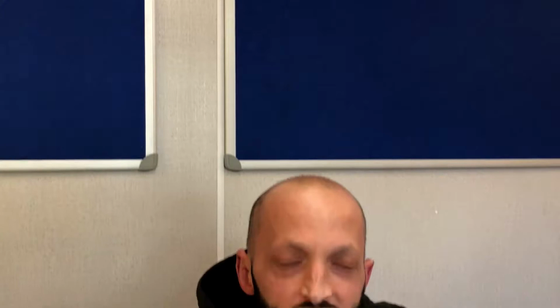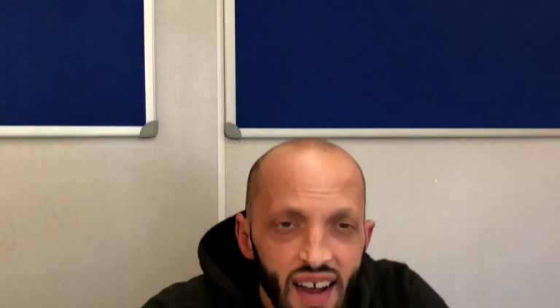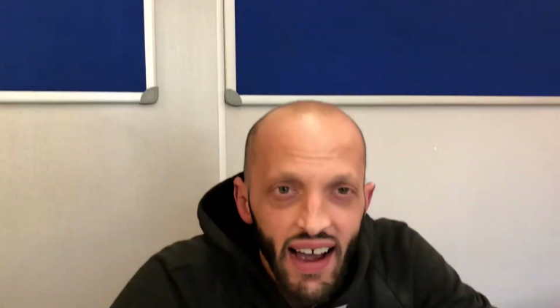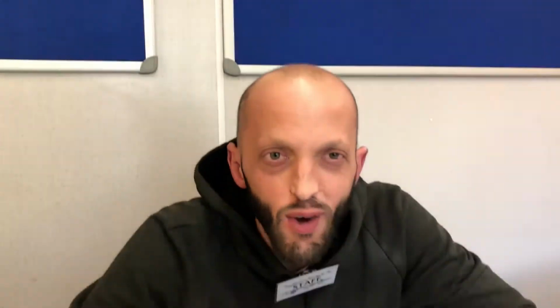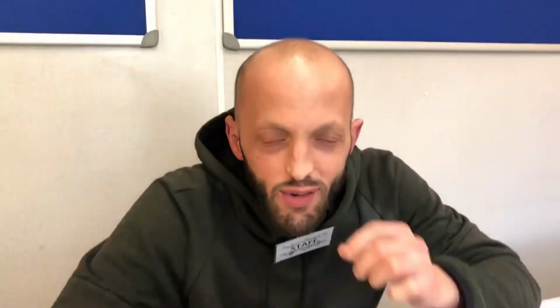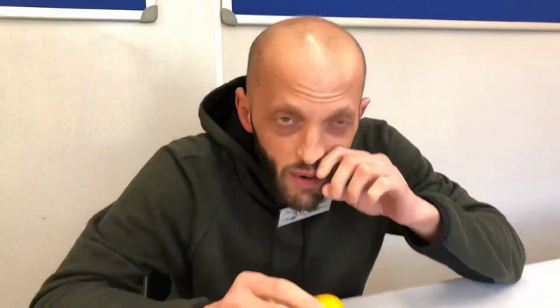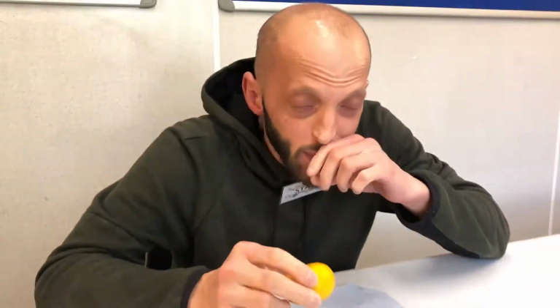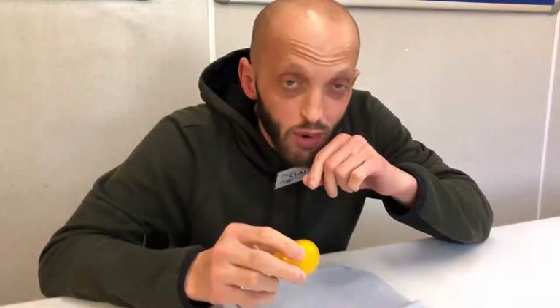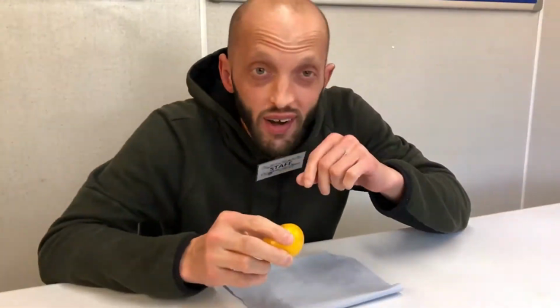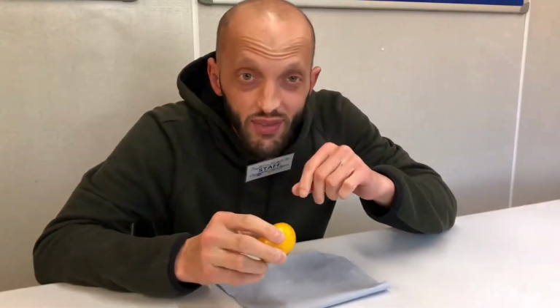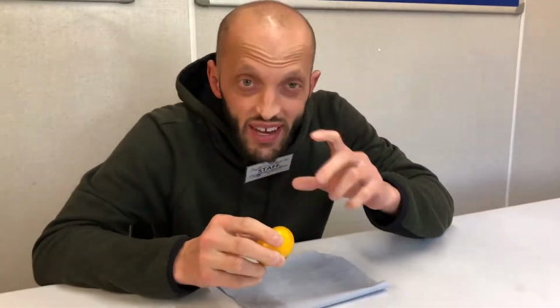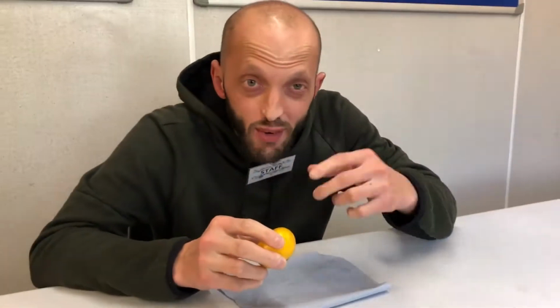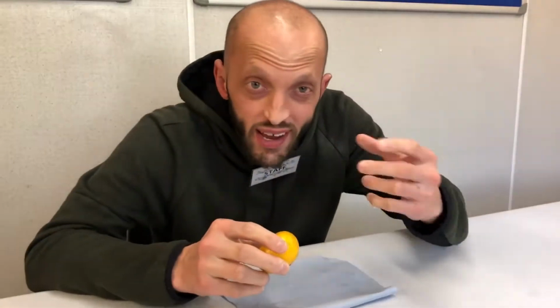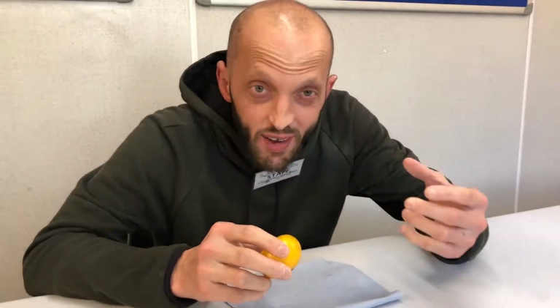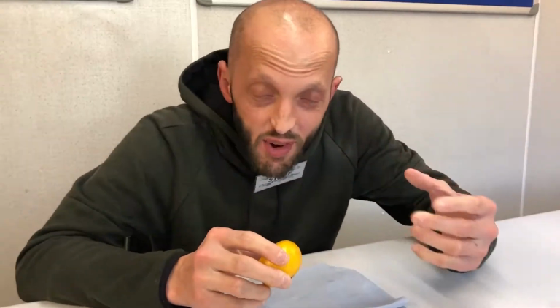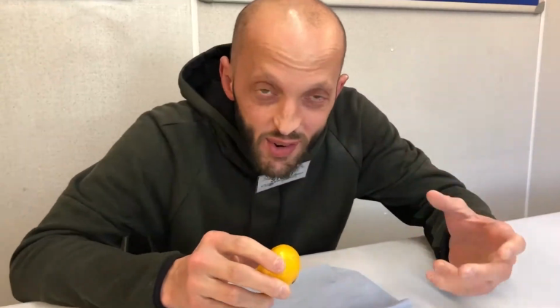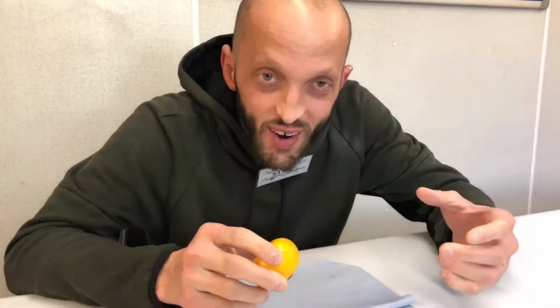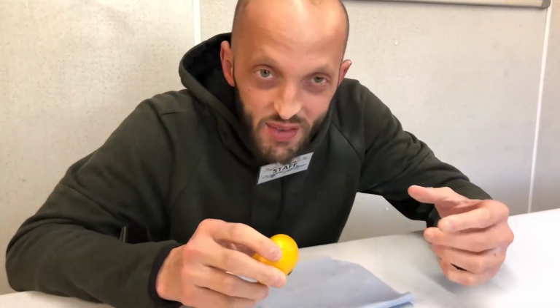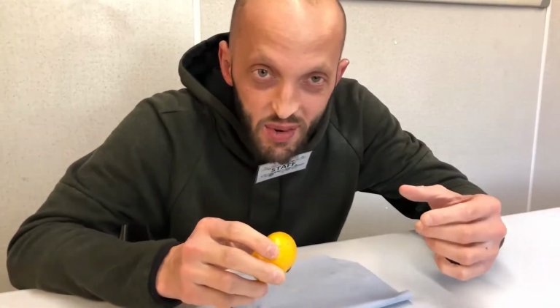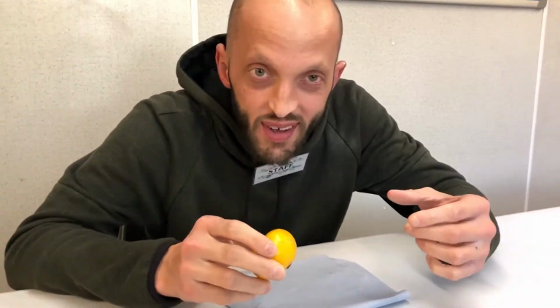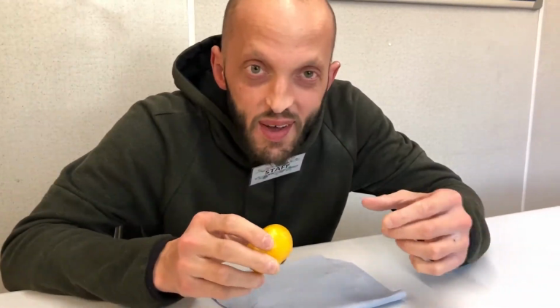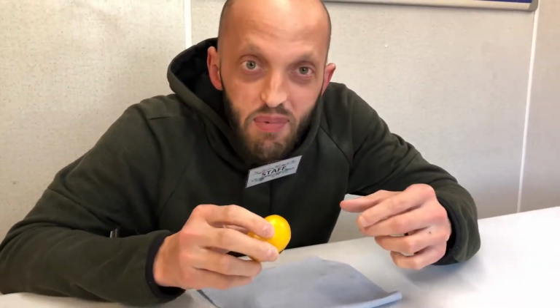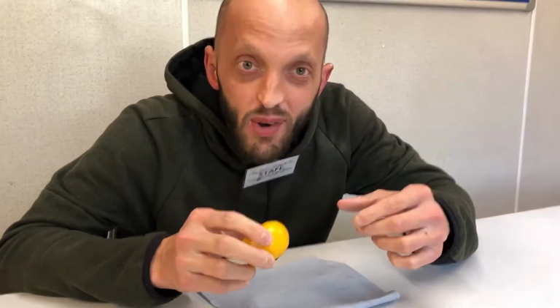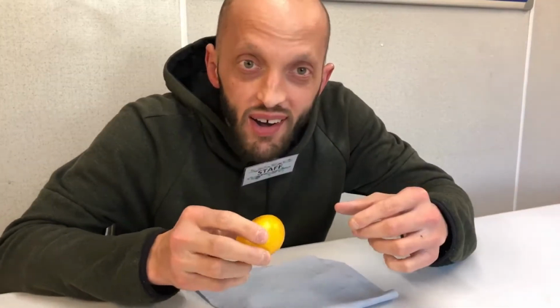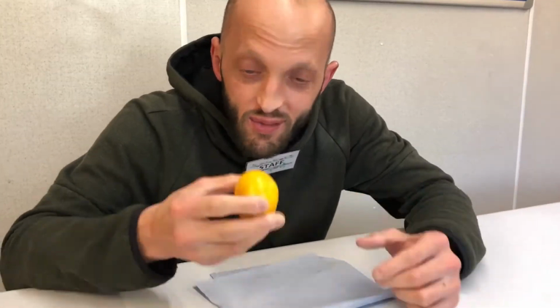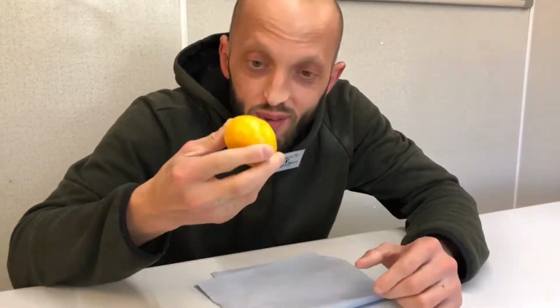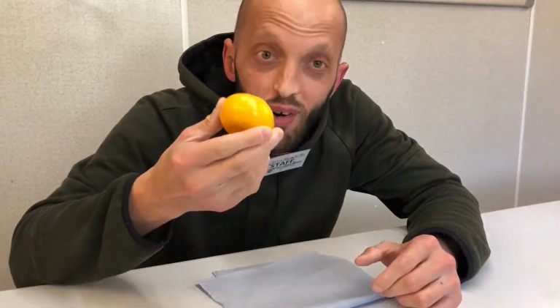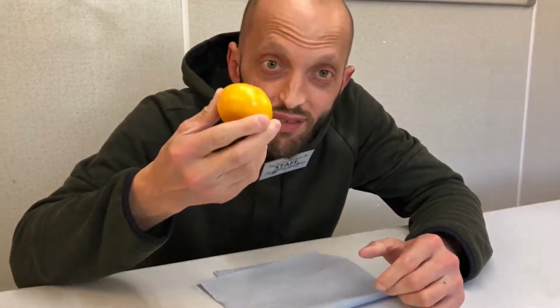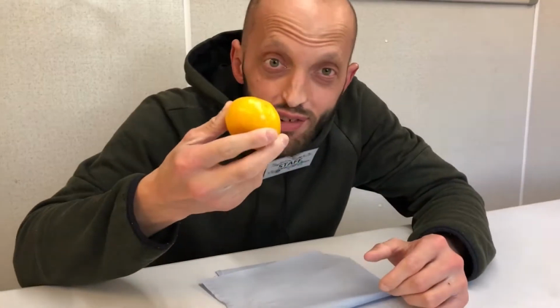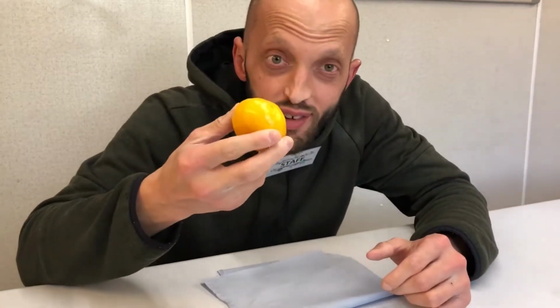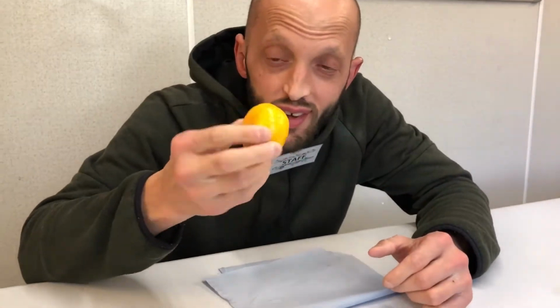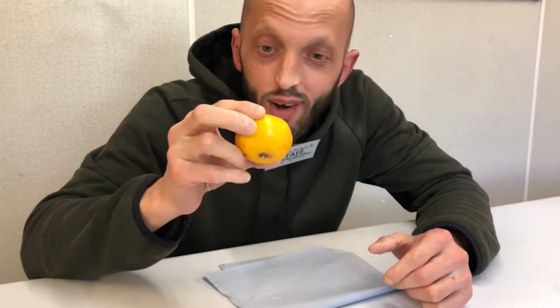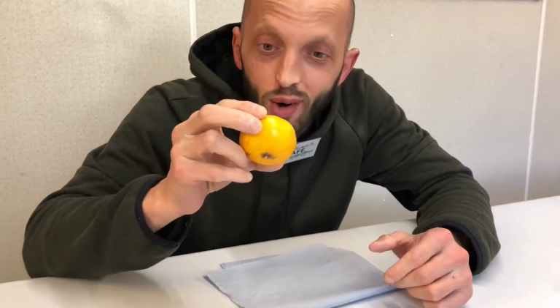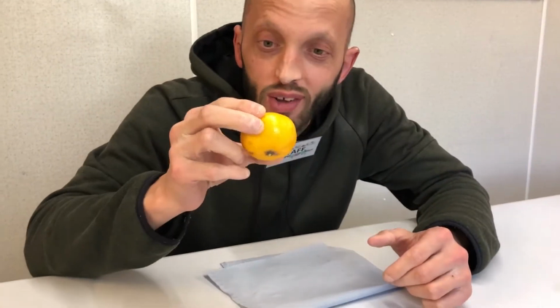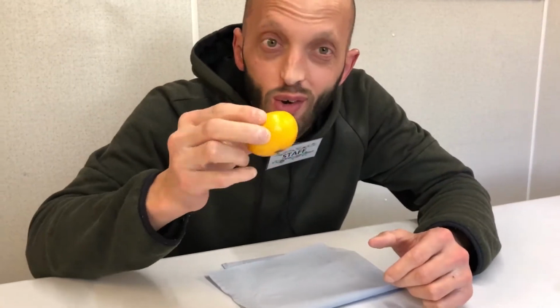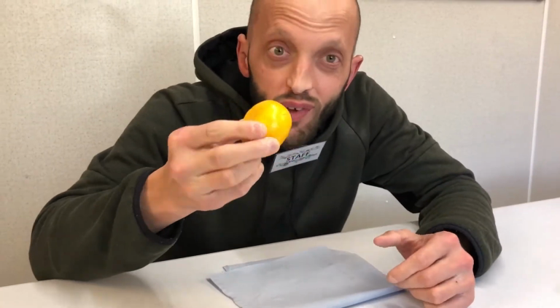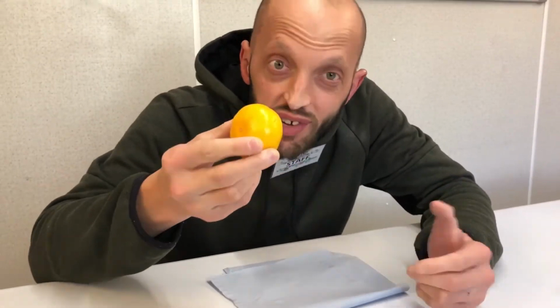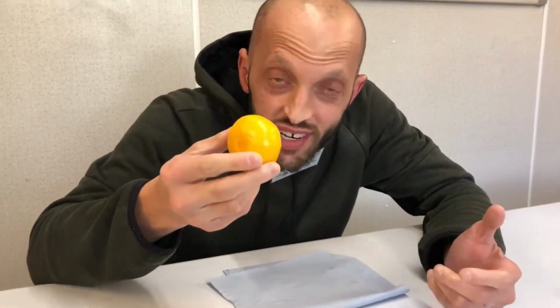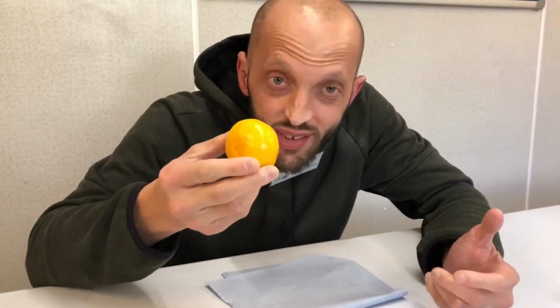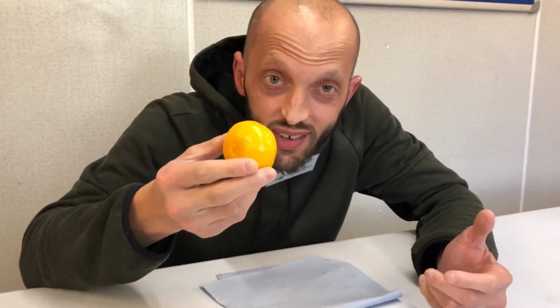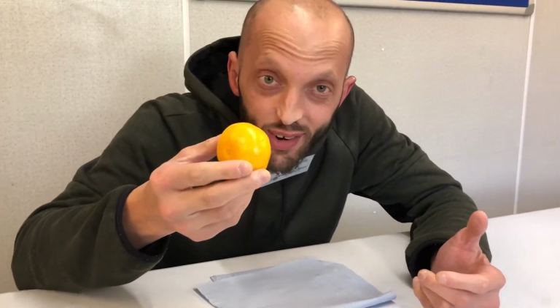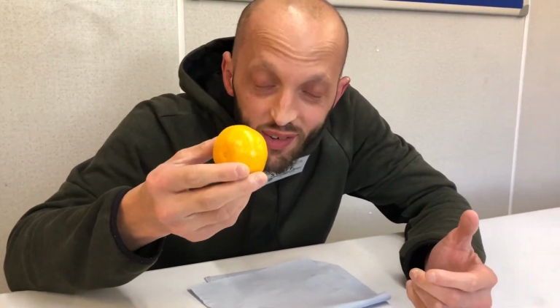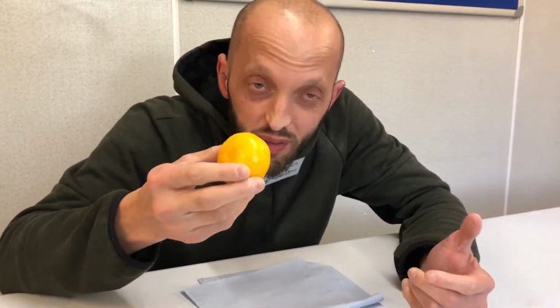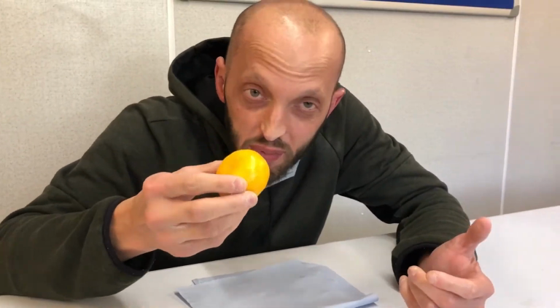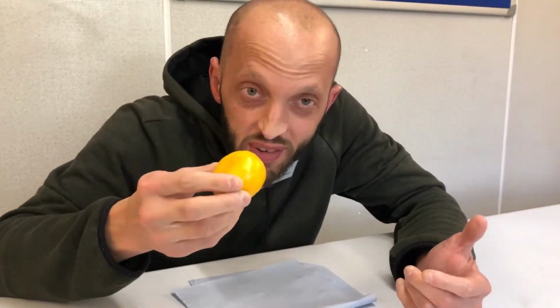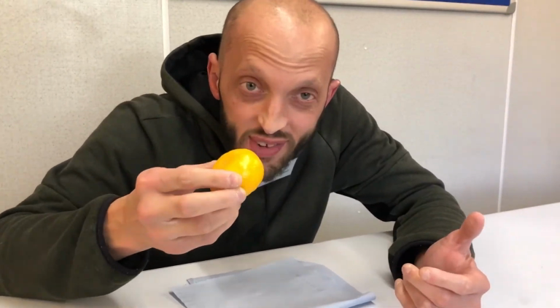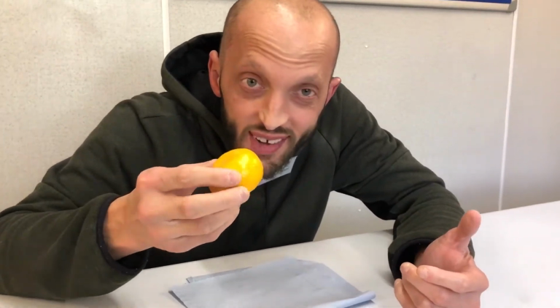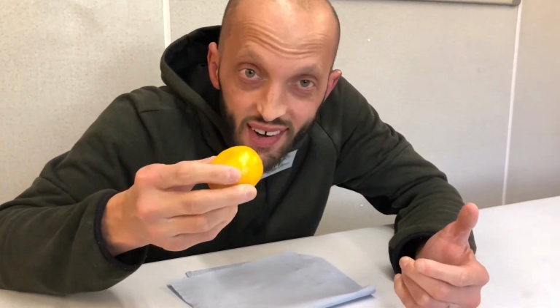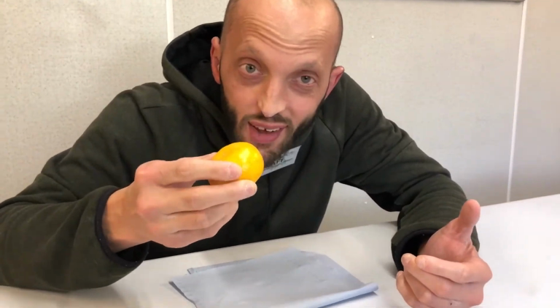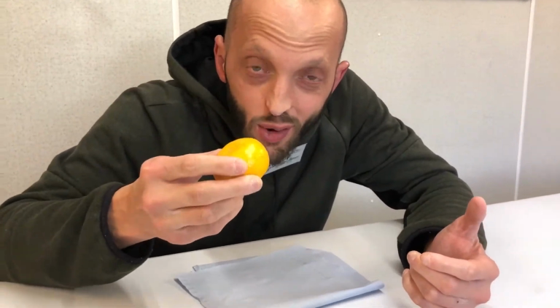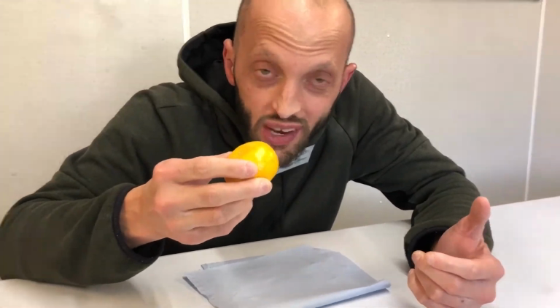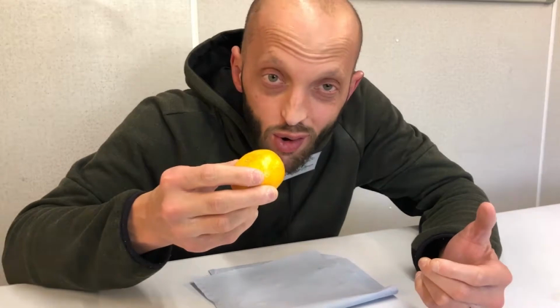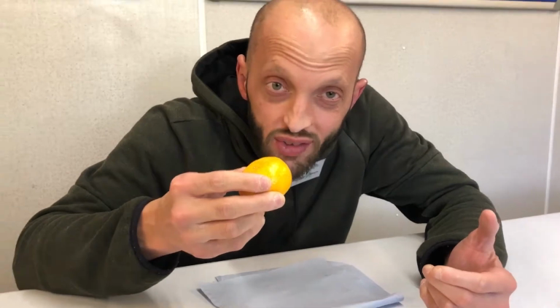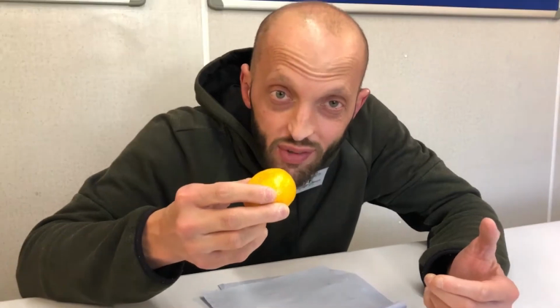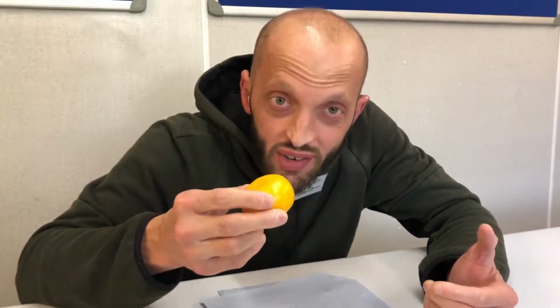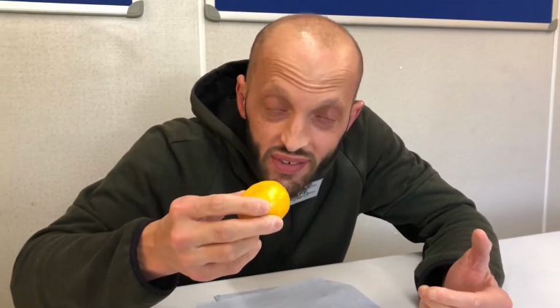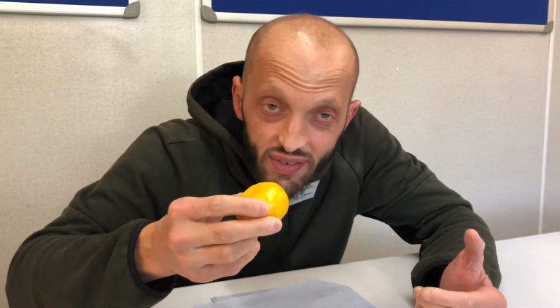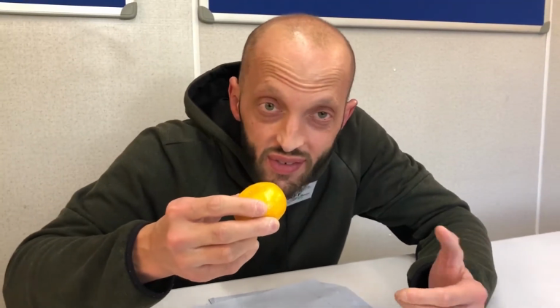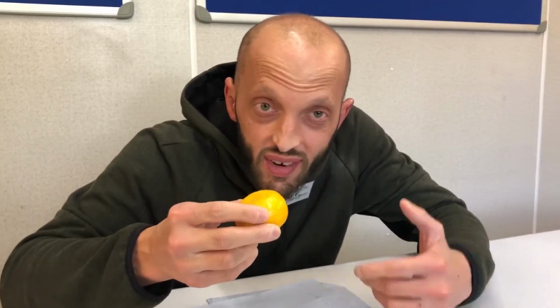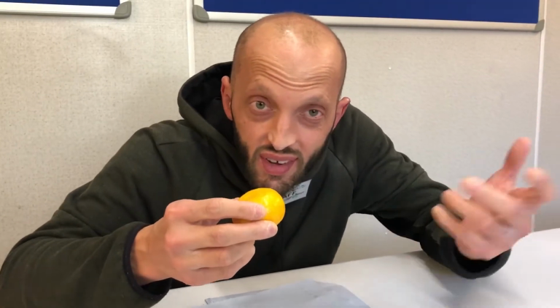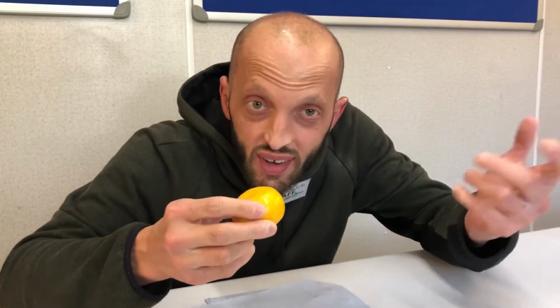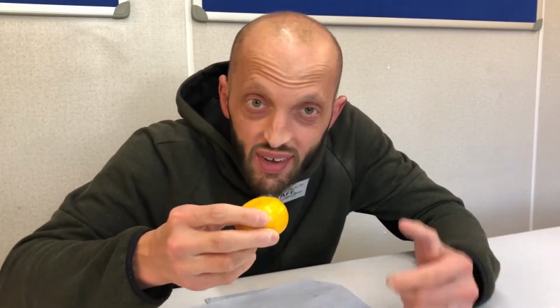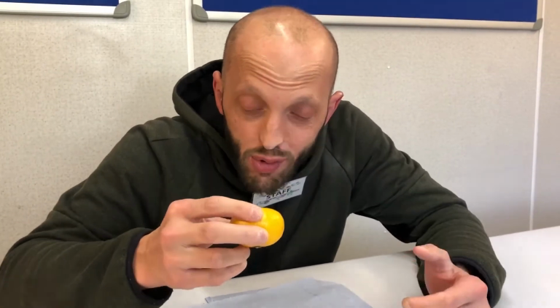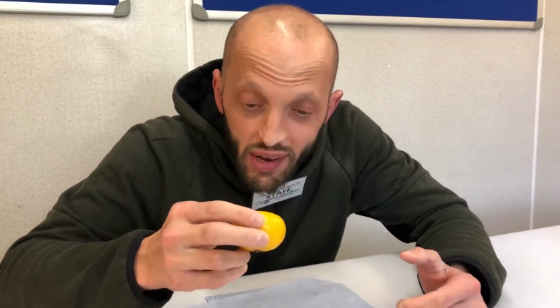Hello everyone, so today I want to show you how to peel an orange, or I don't know, tangerine, or satsumas — I don't know, they call it different things everywhere.